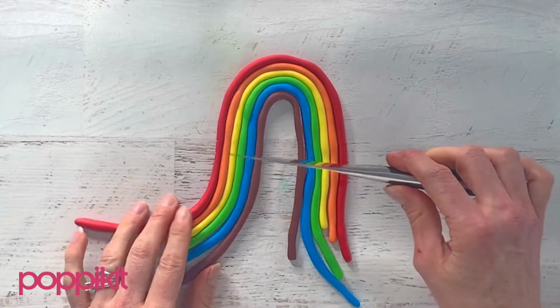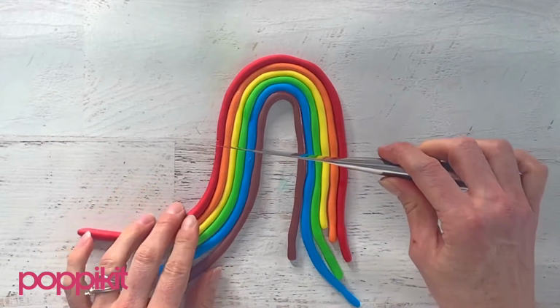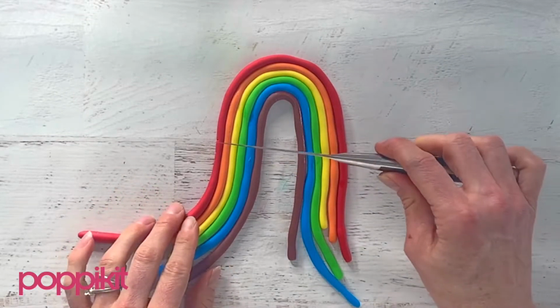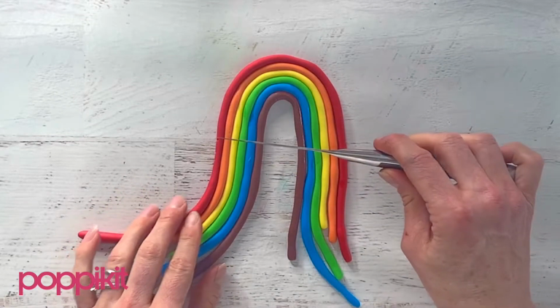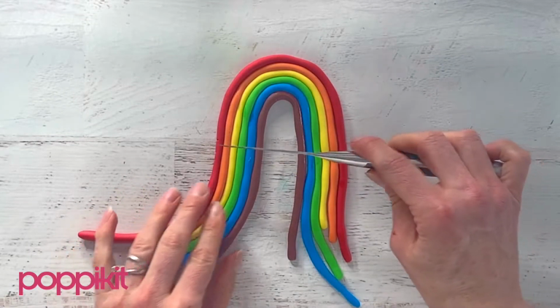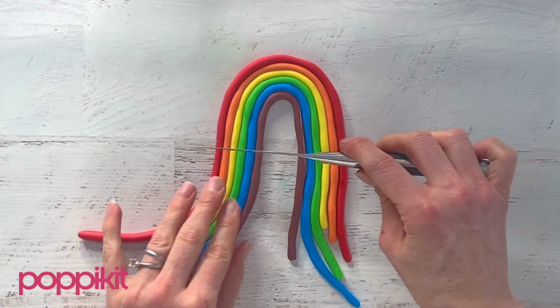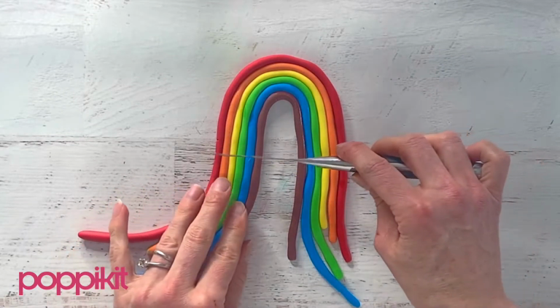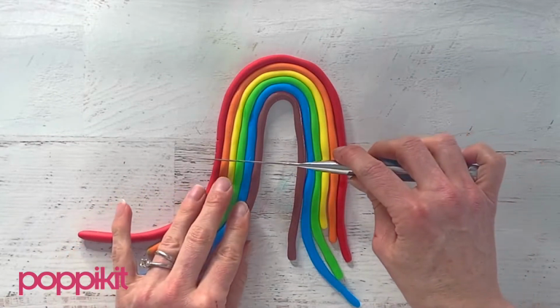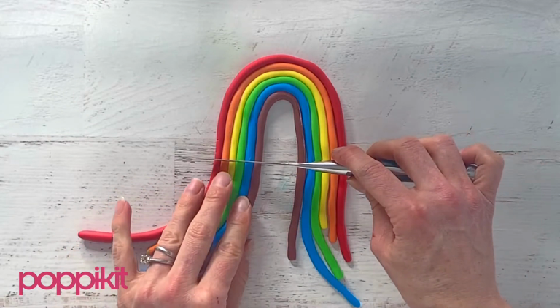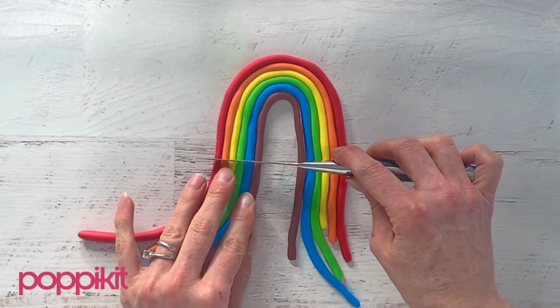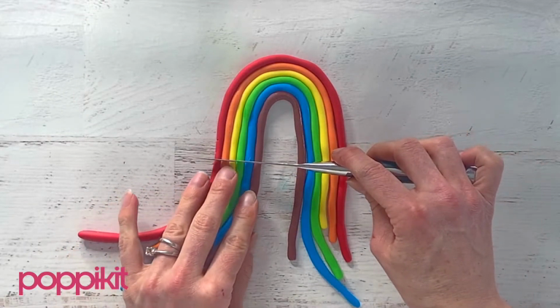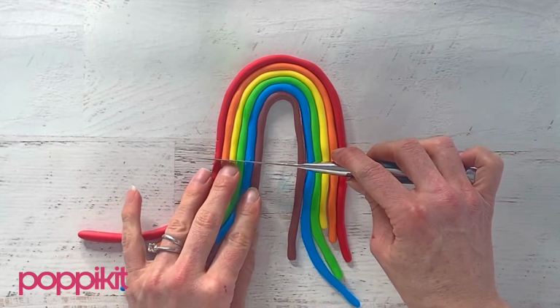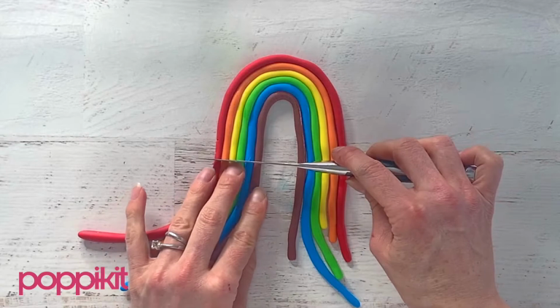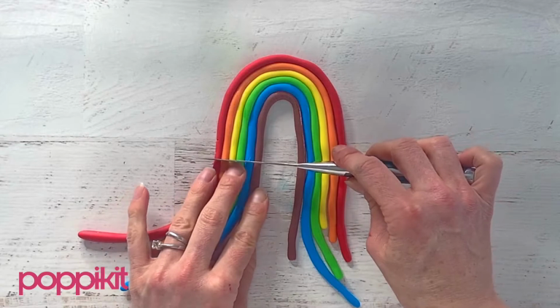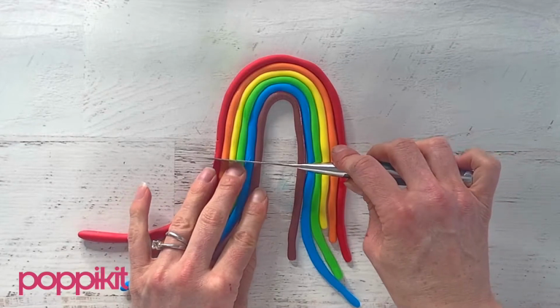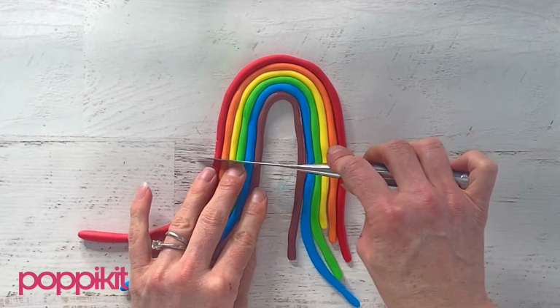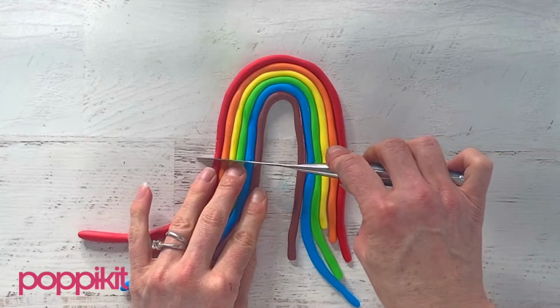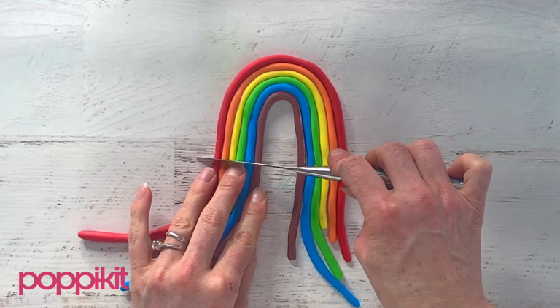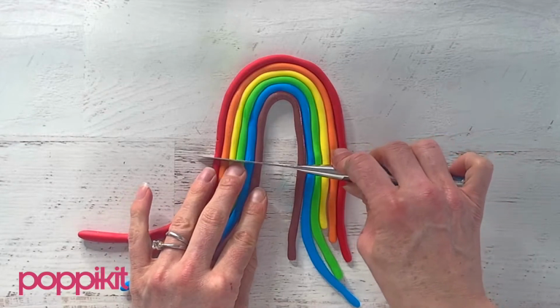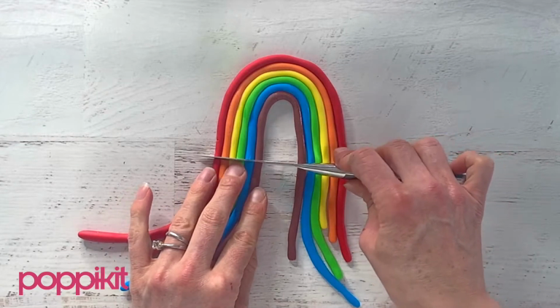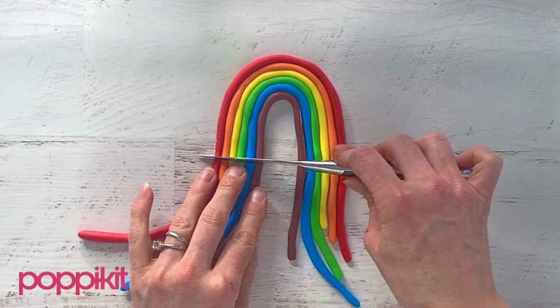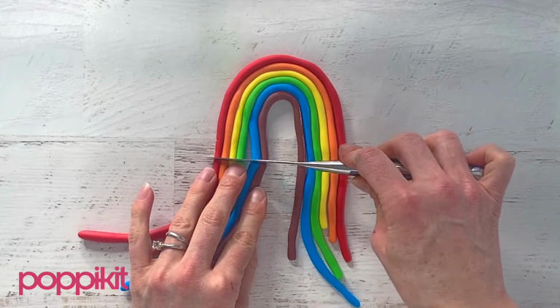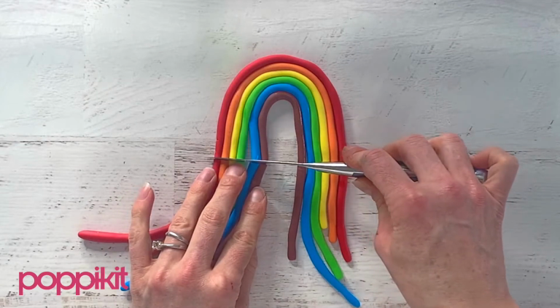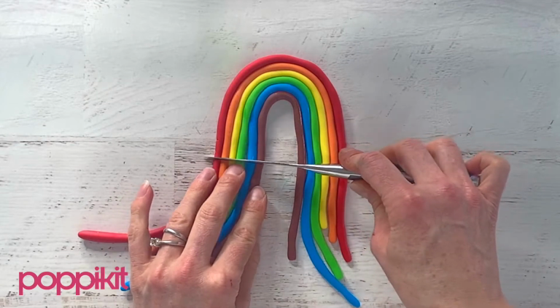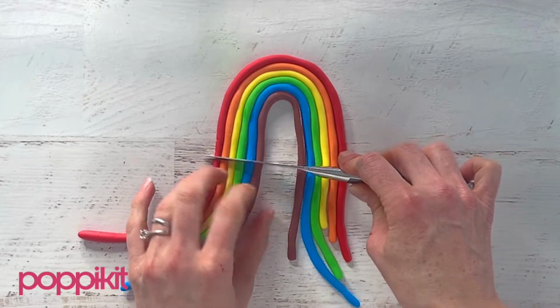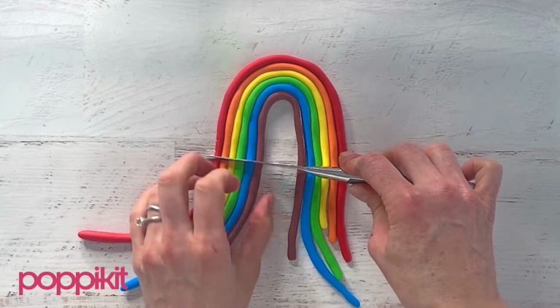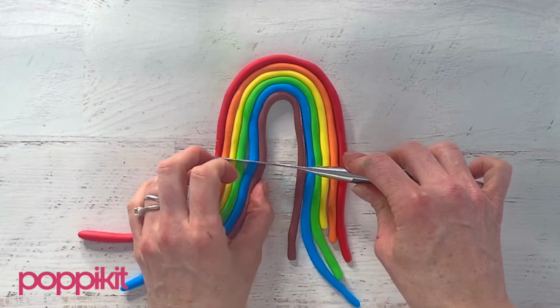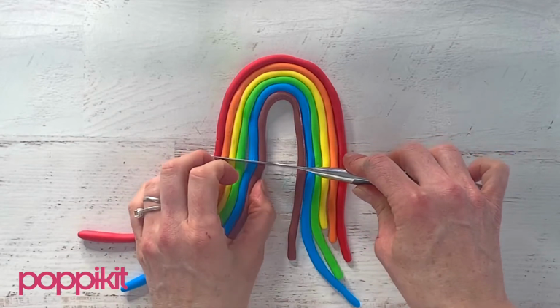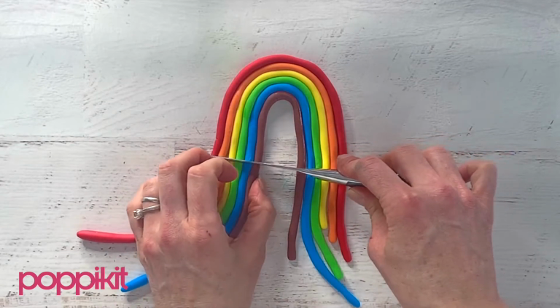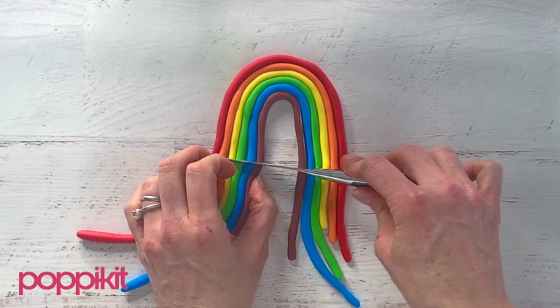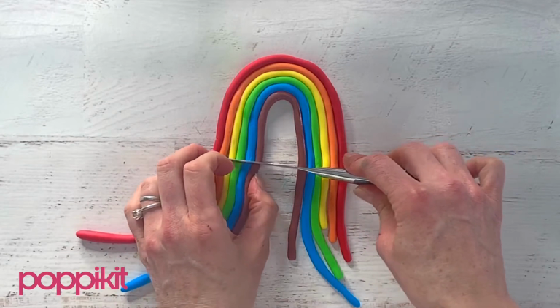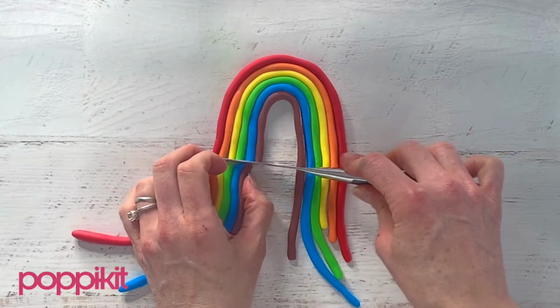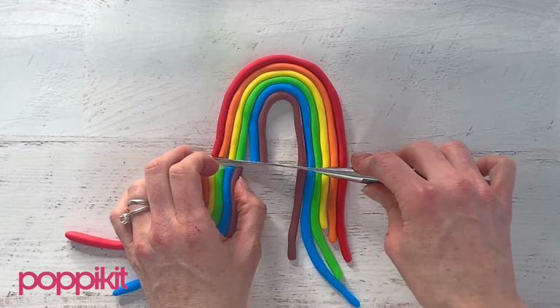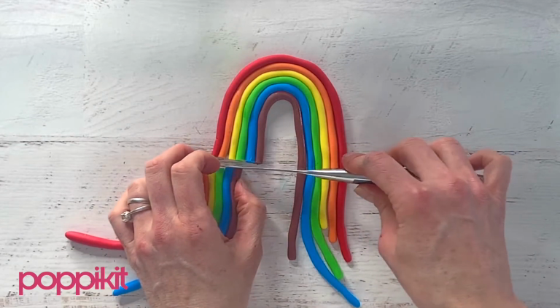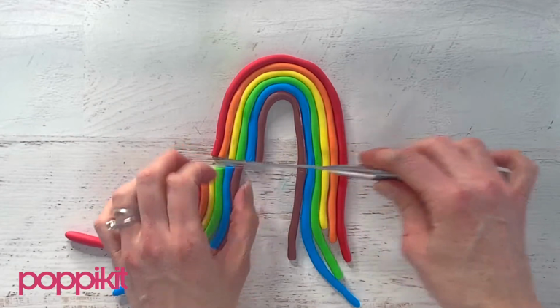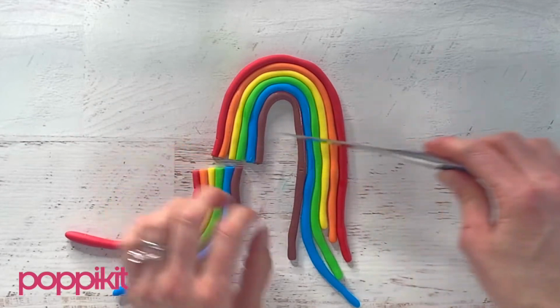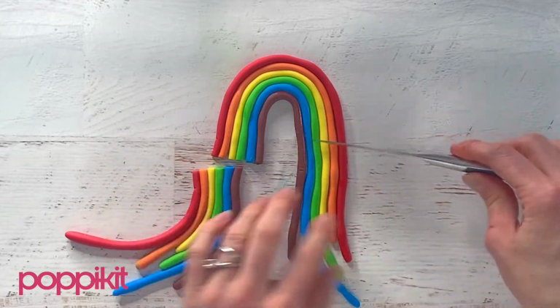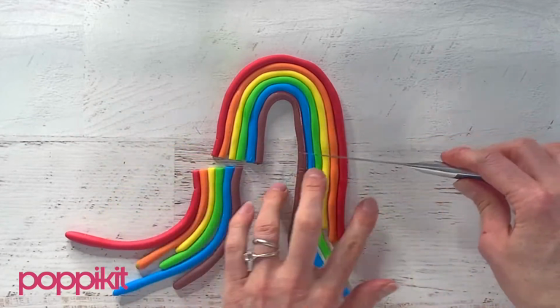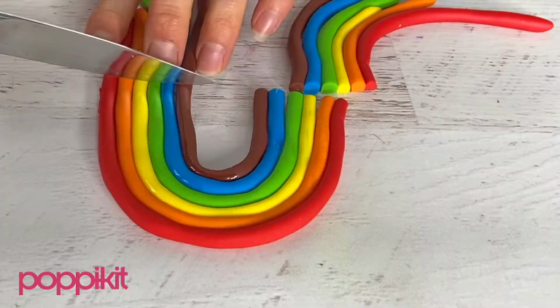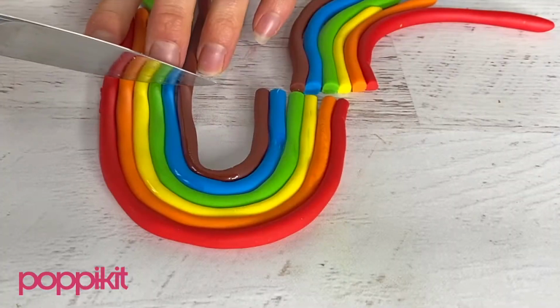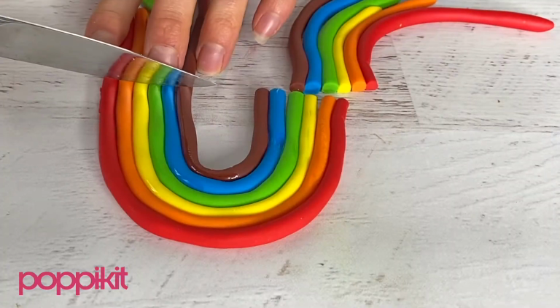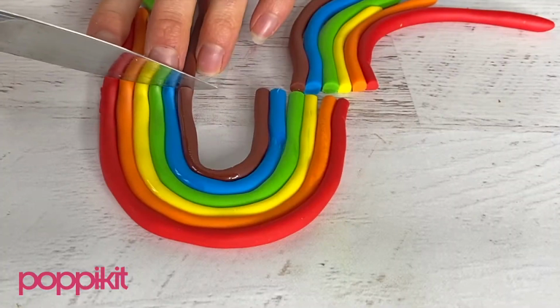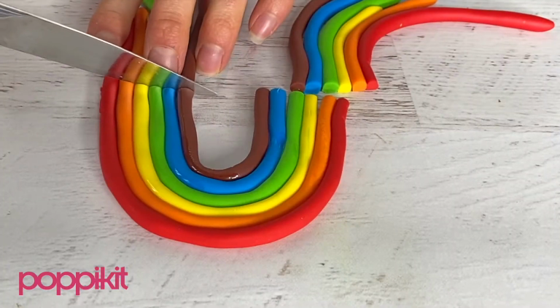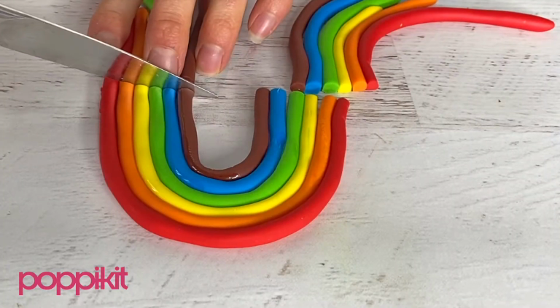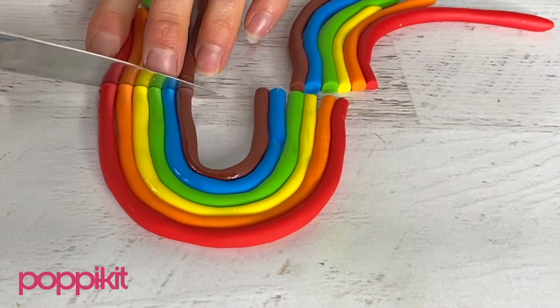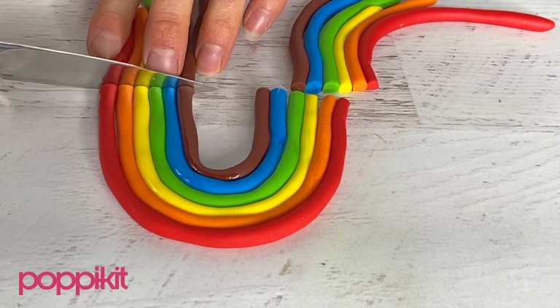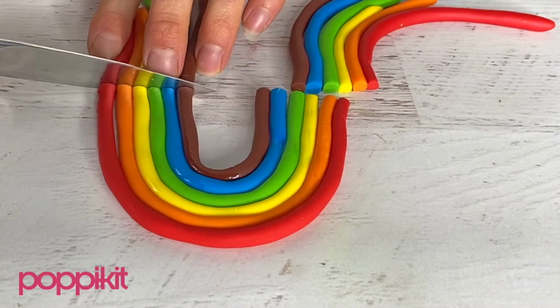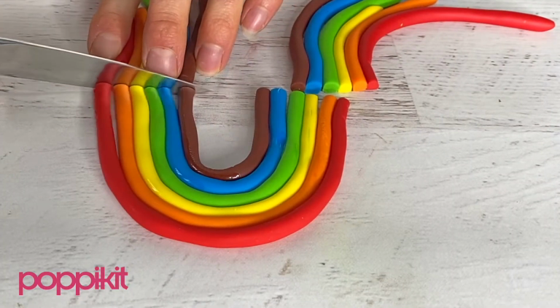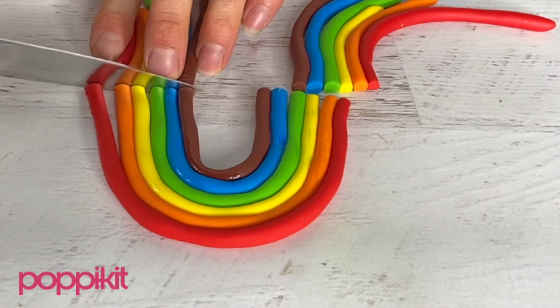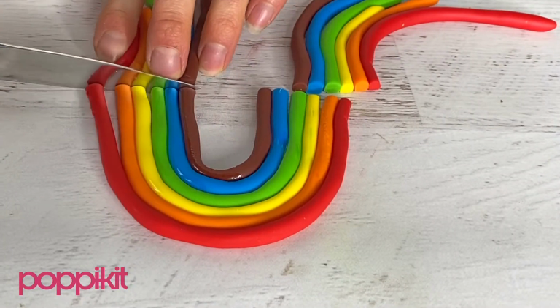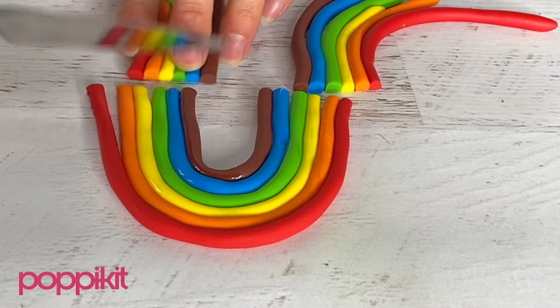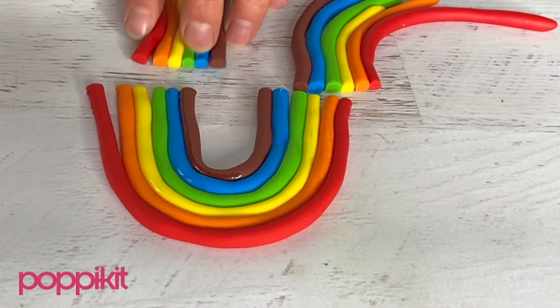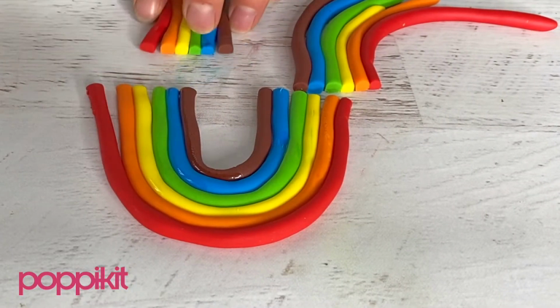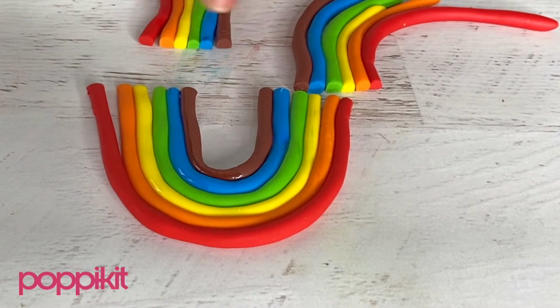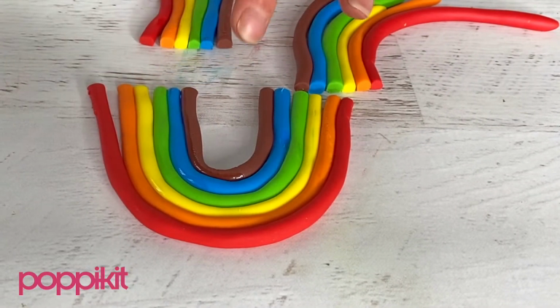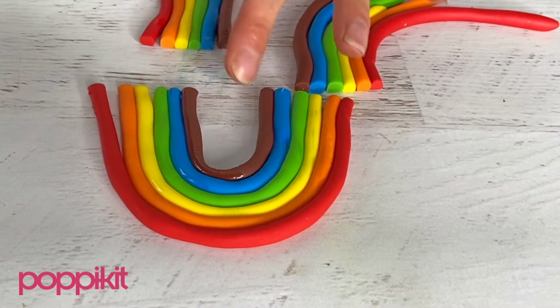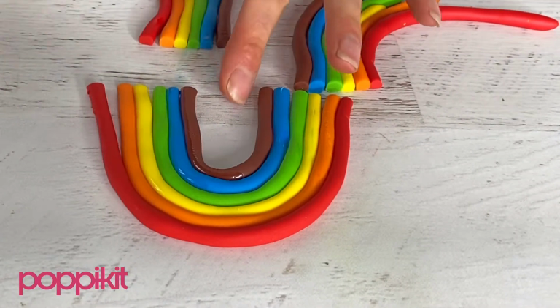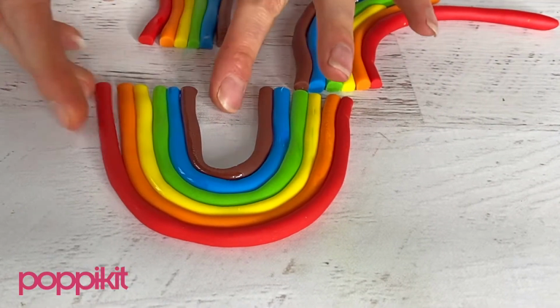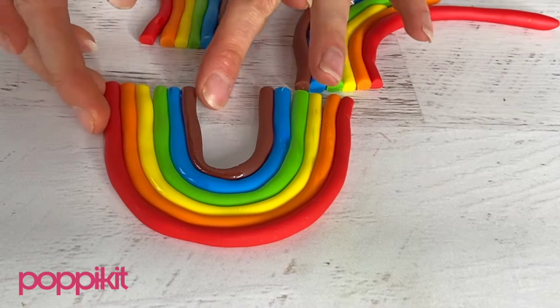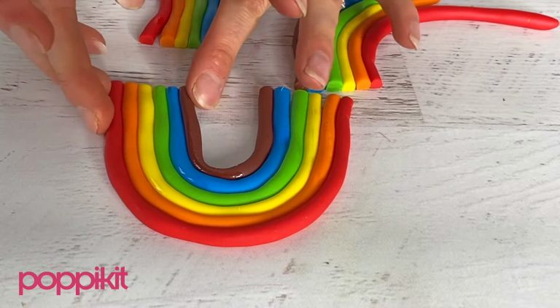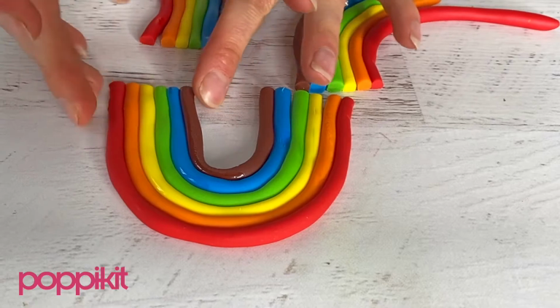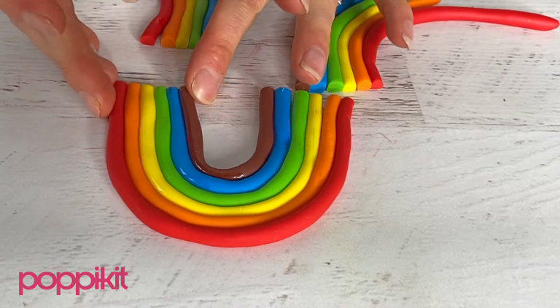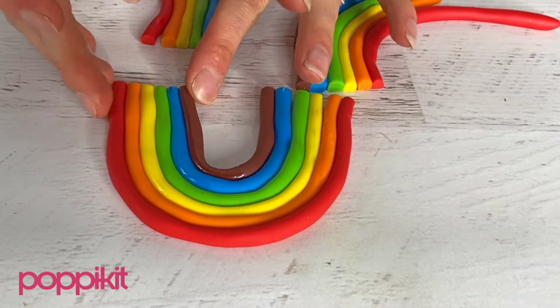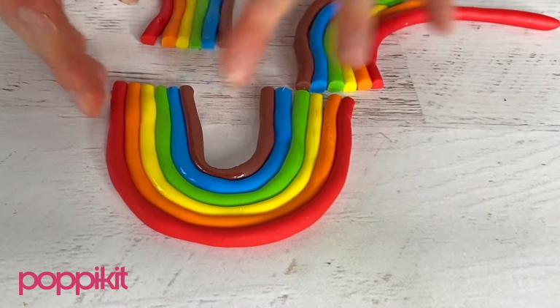If you're using it as a cake topper, set it aside to dry, preferably overnight. Otherwise, you can use it to decorate right away.